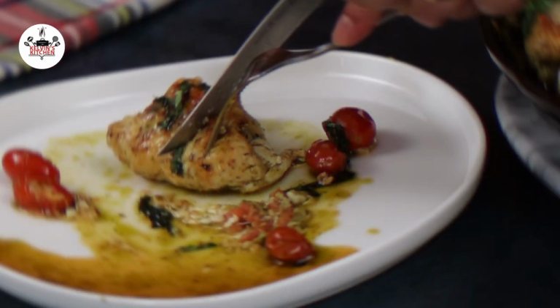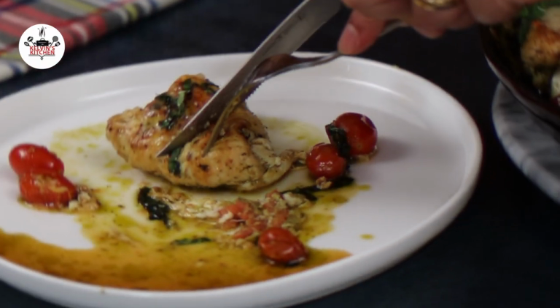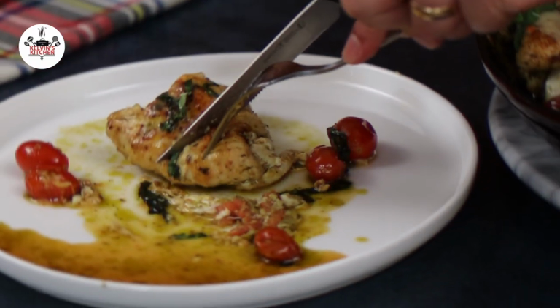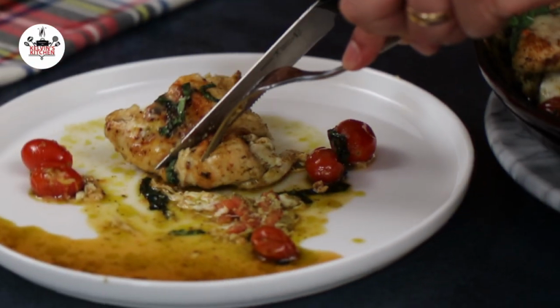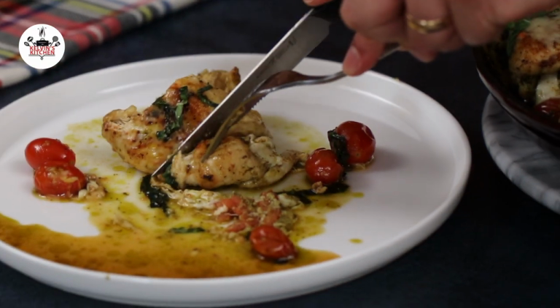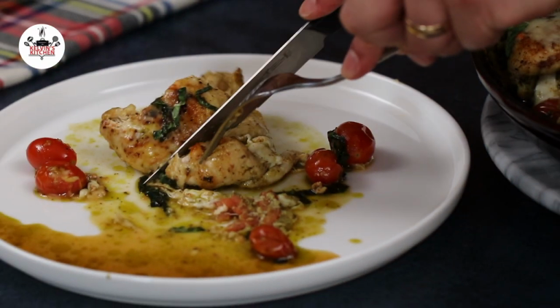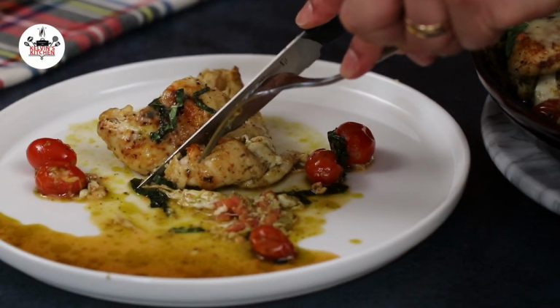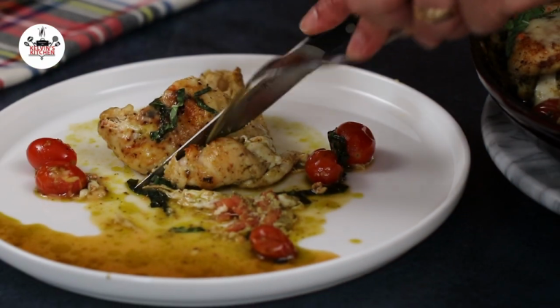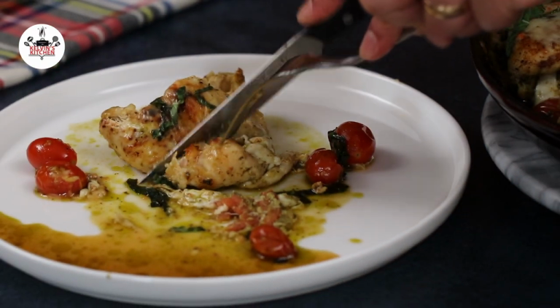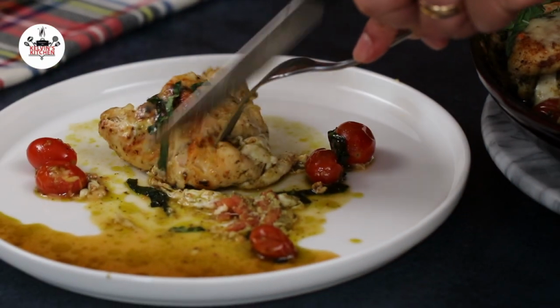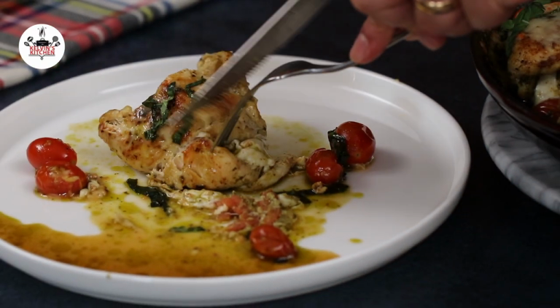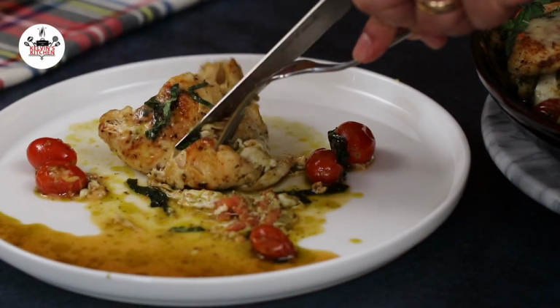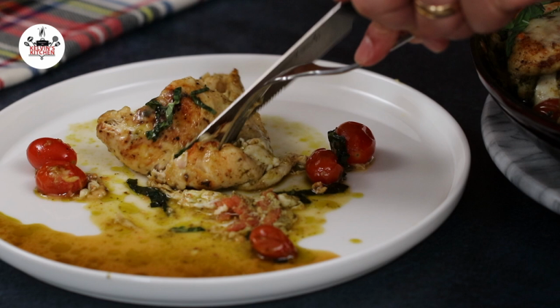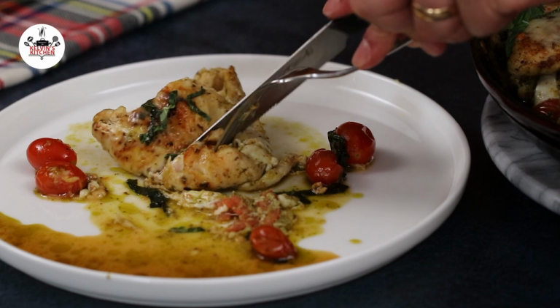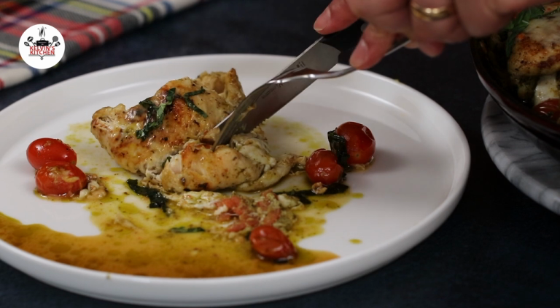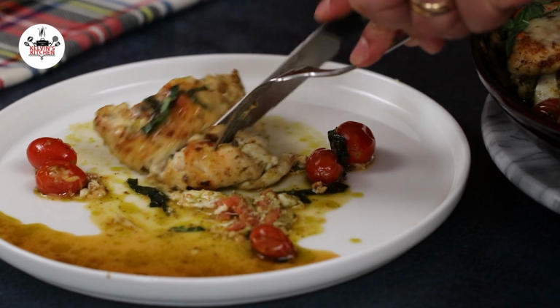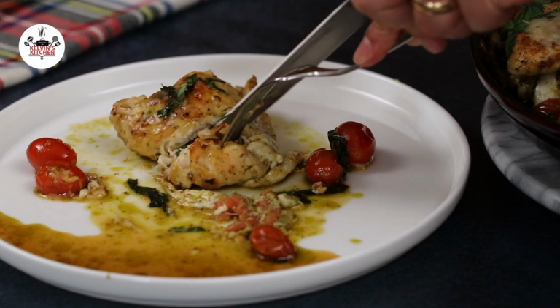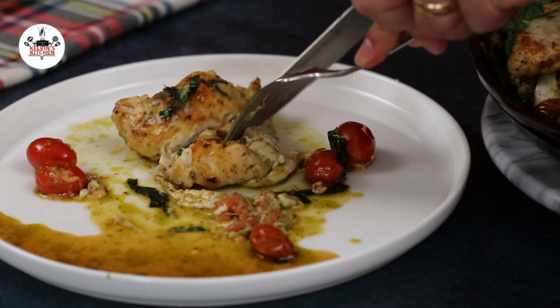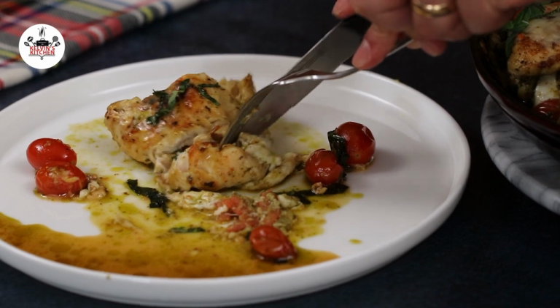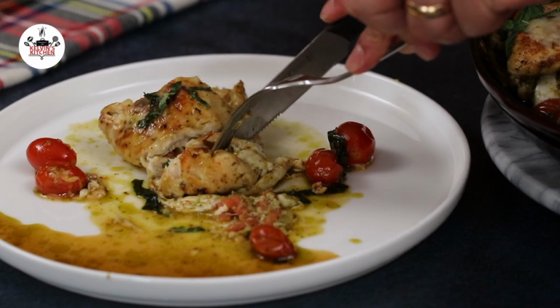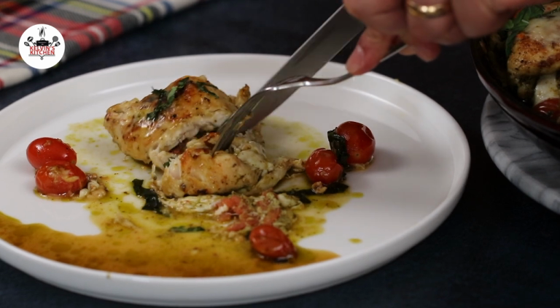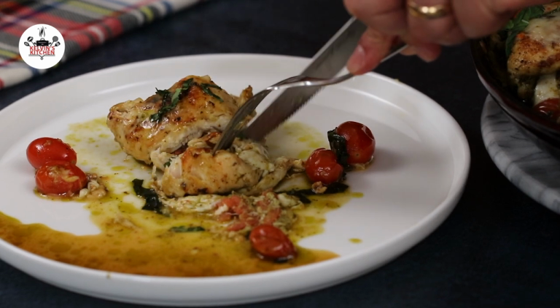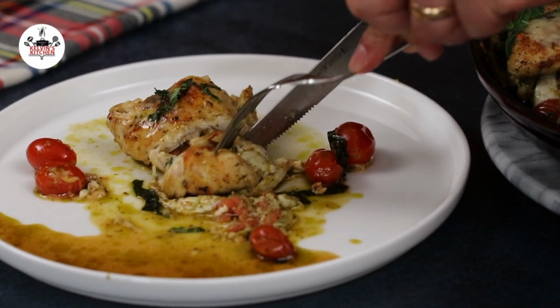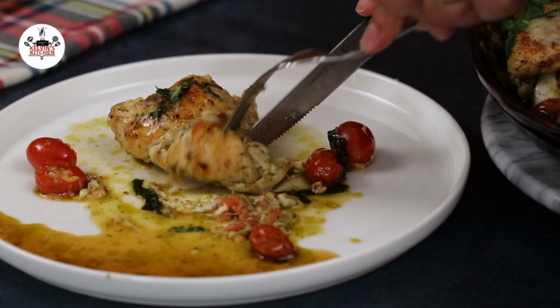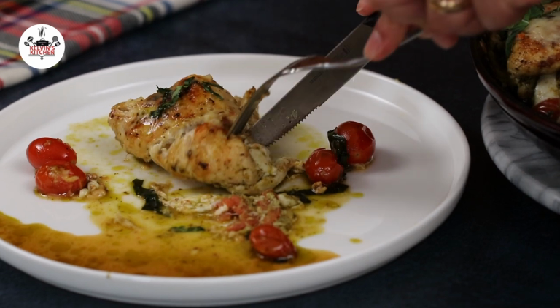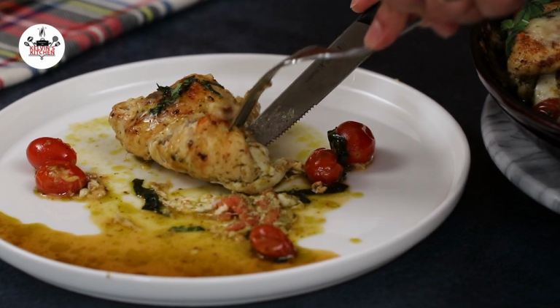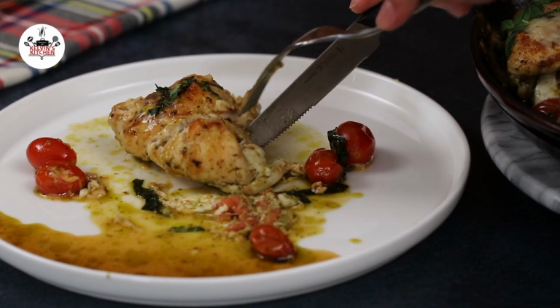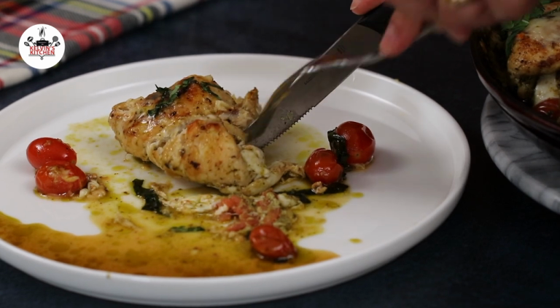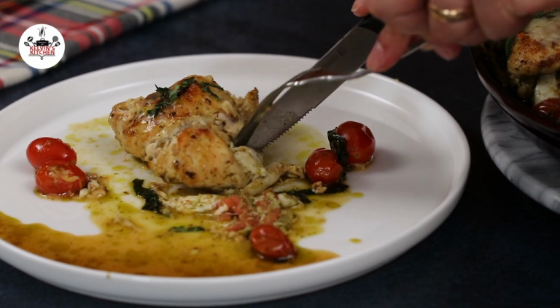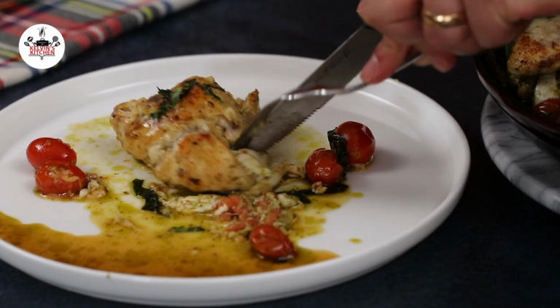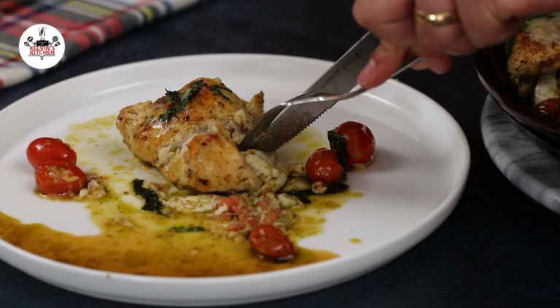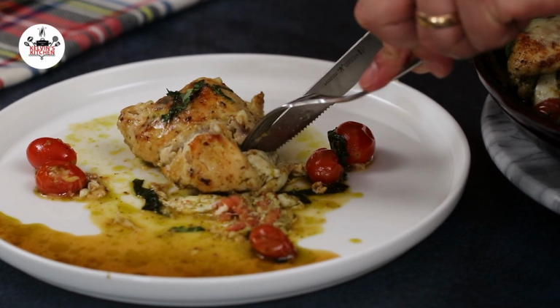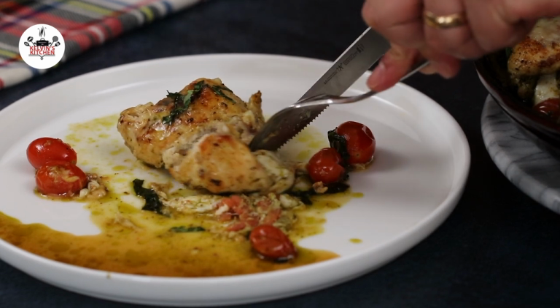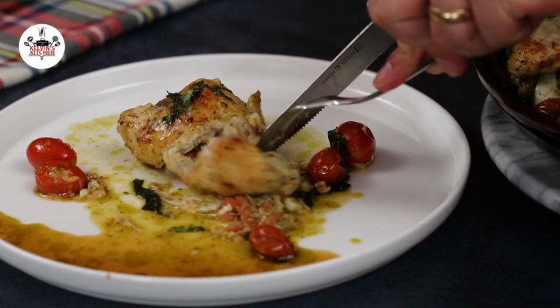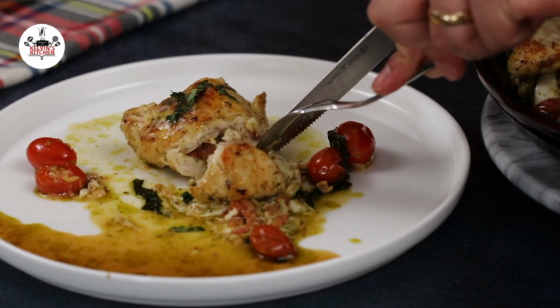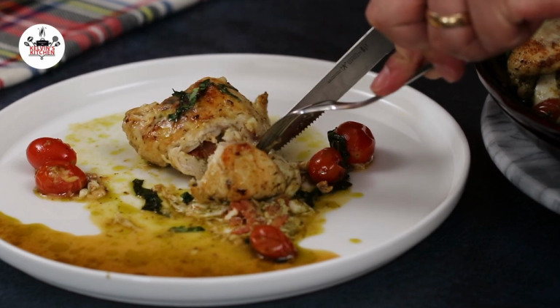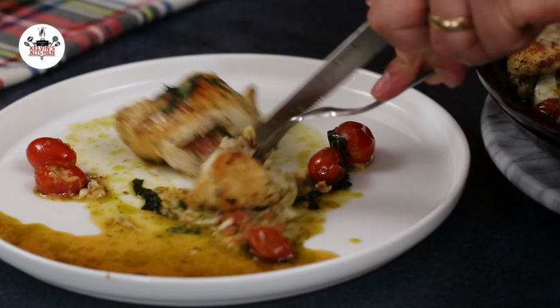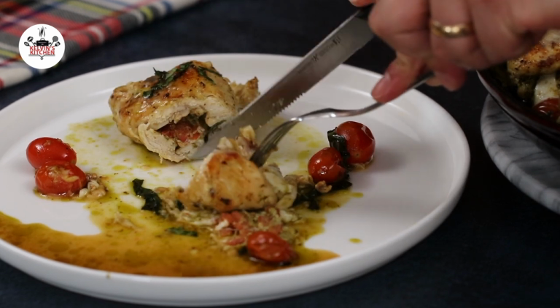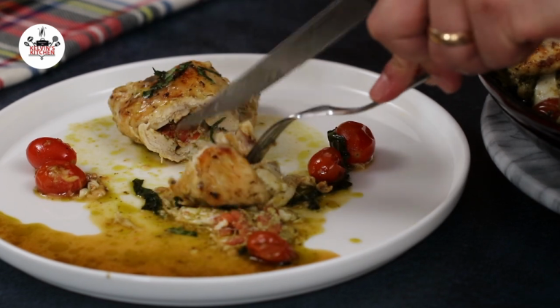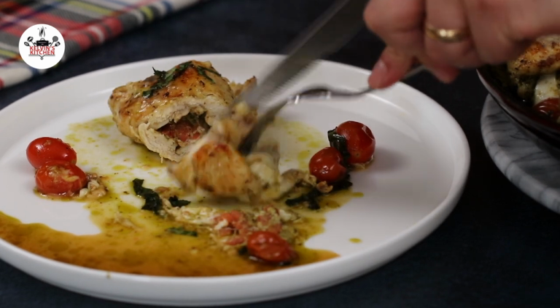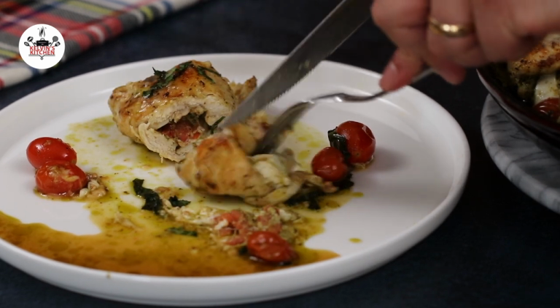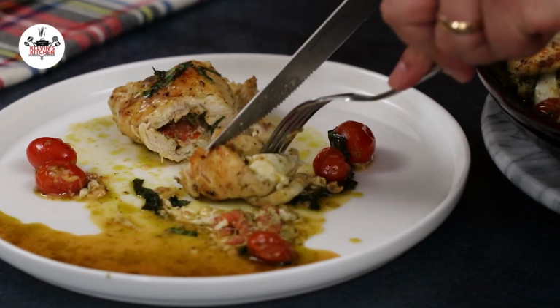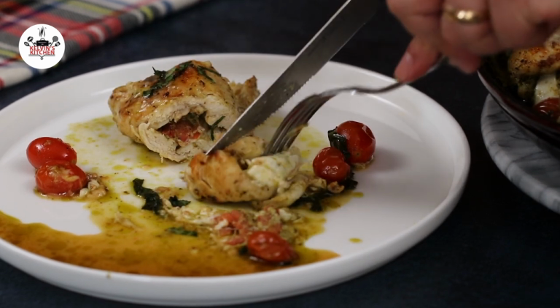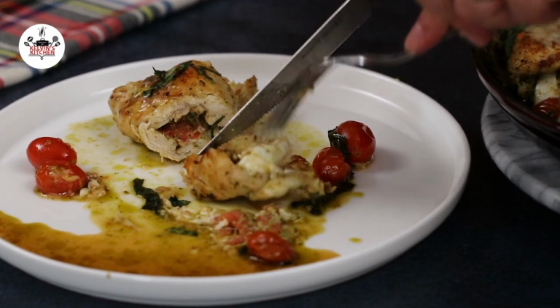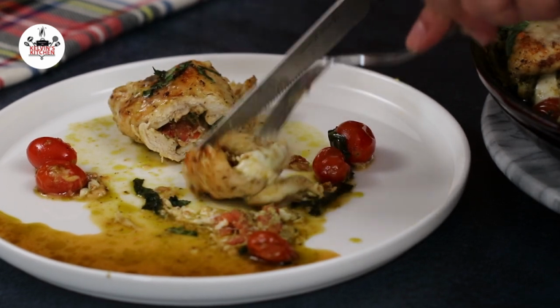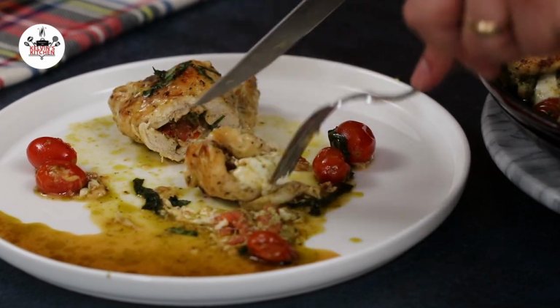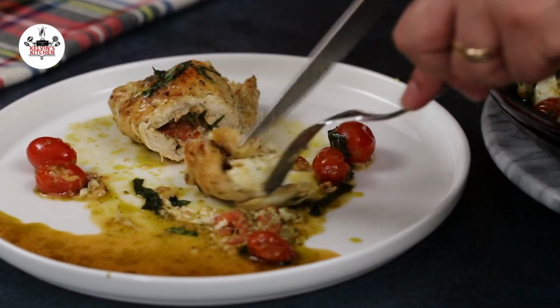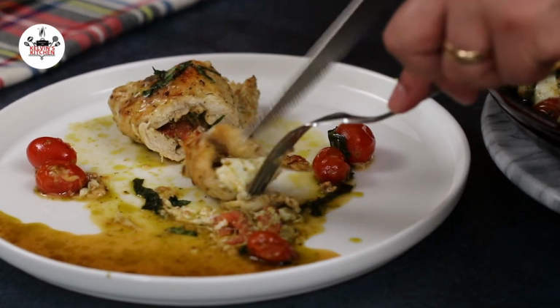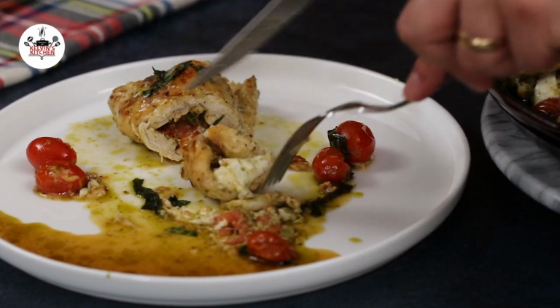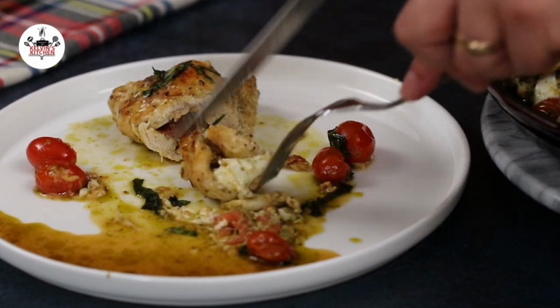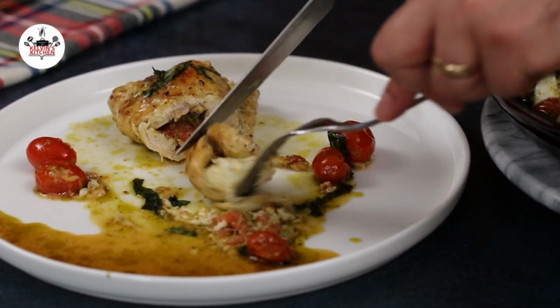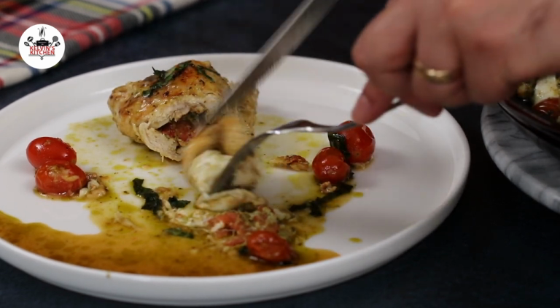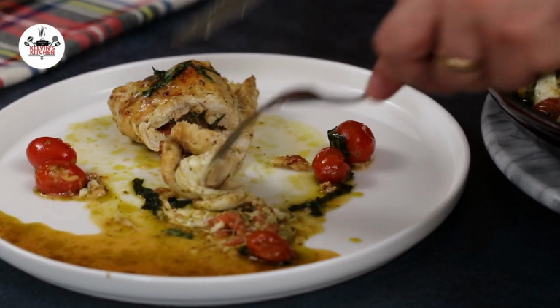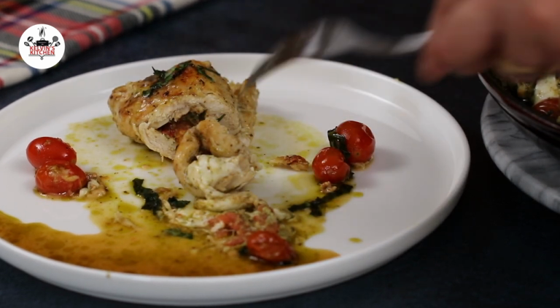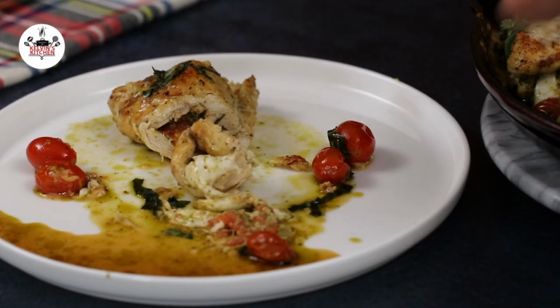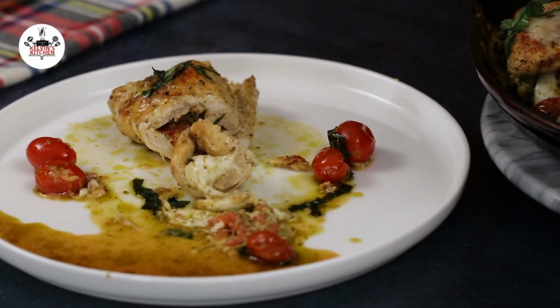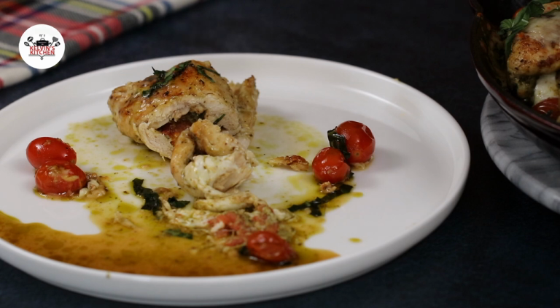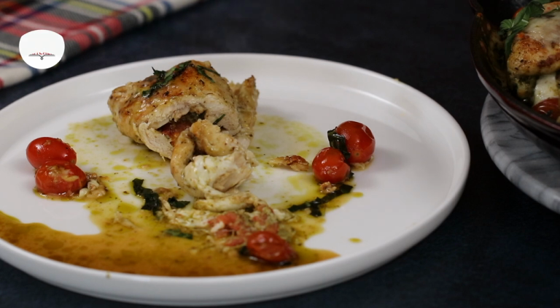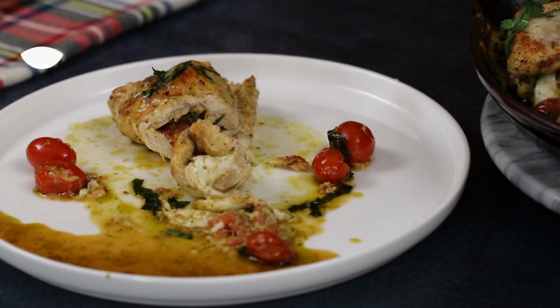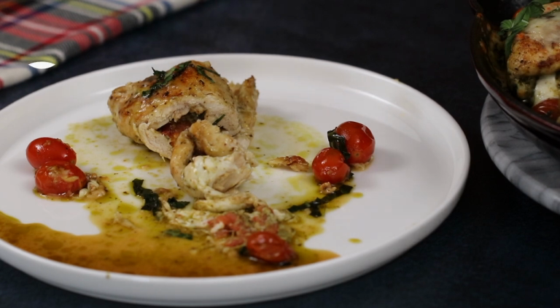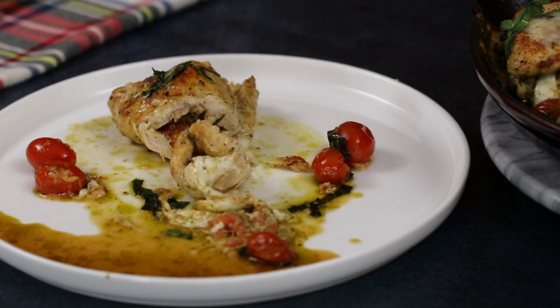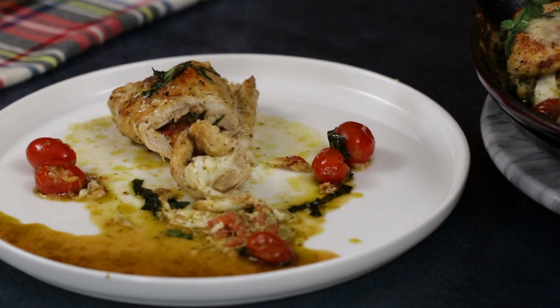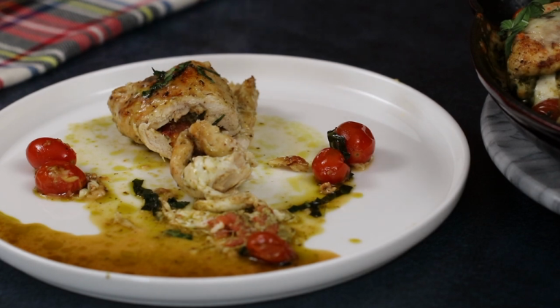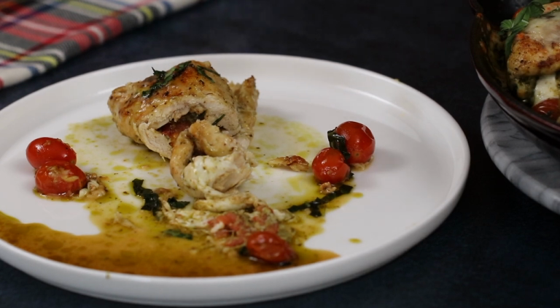There you guys have it — chicken pesto roll-ups. Enjoy! Buen provecho, and thanks for watching.